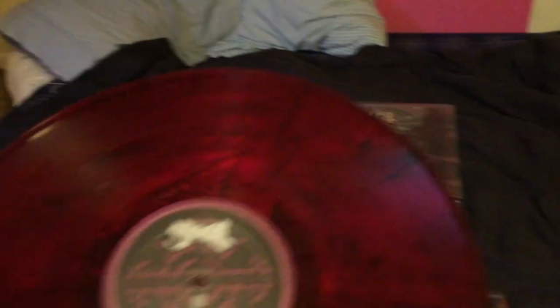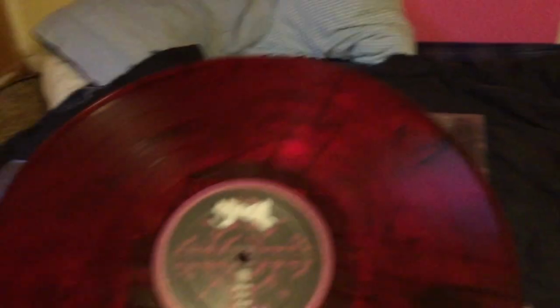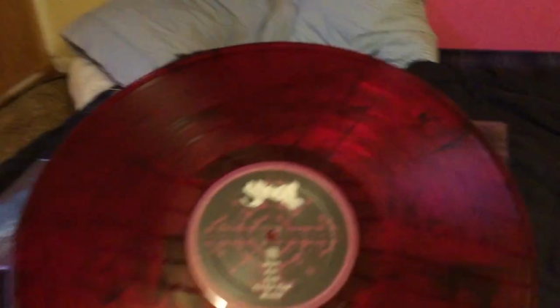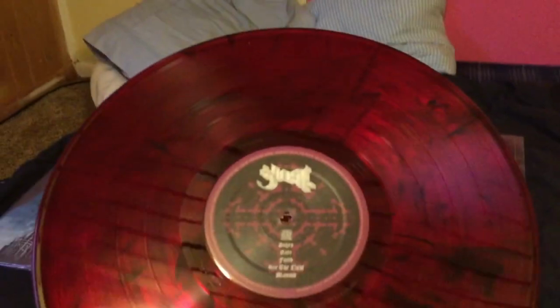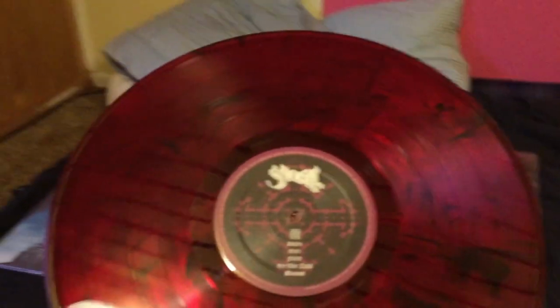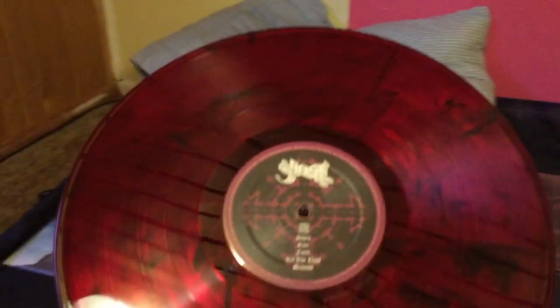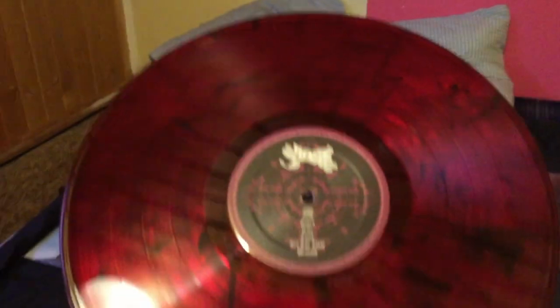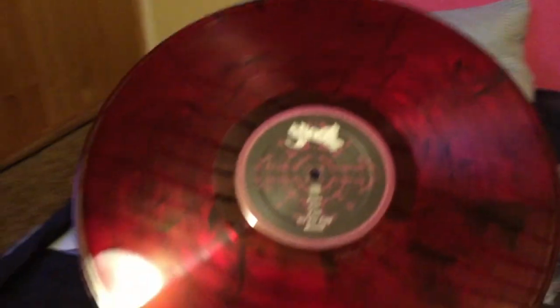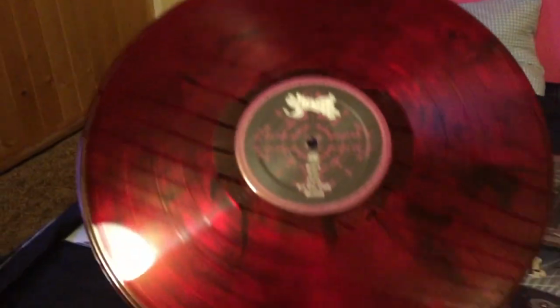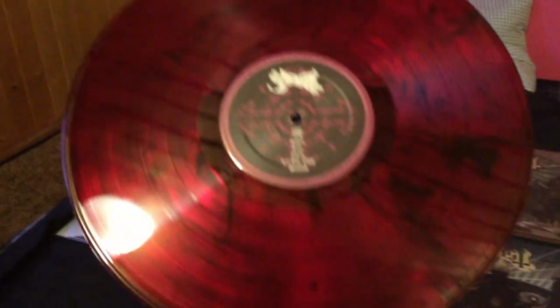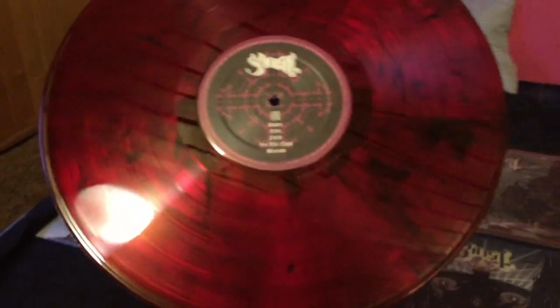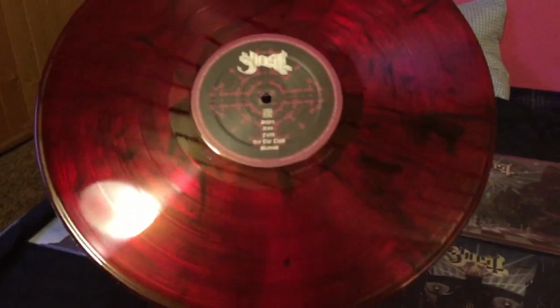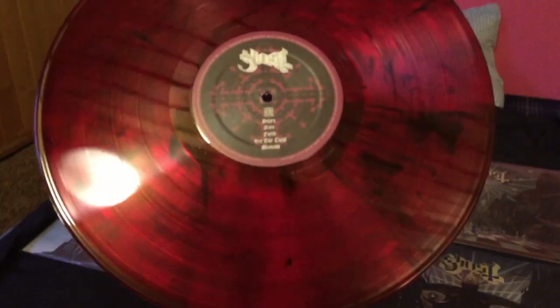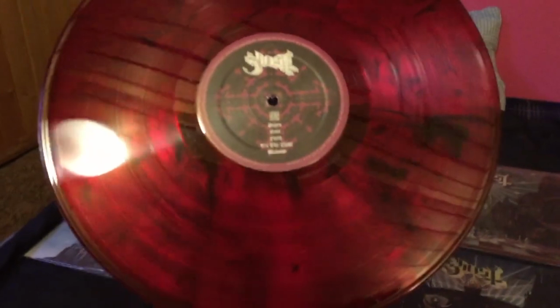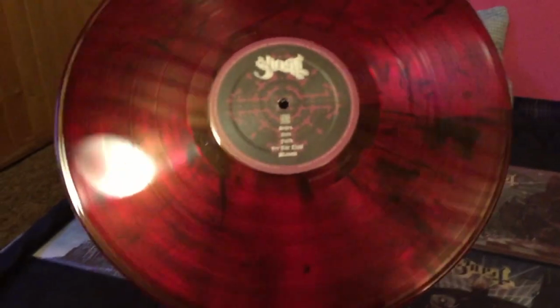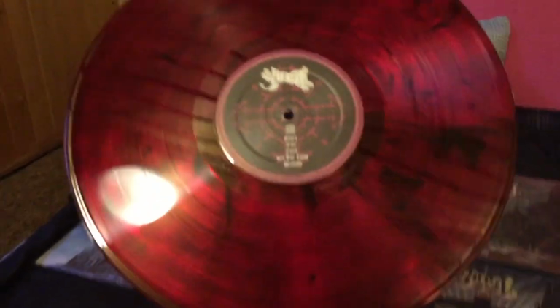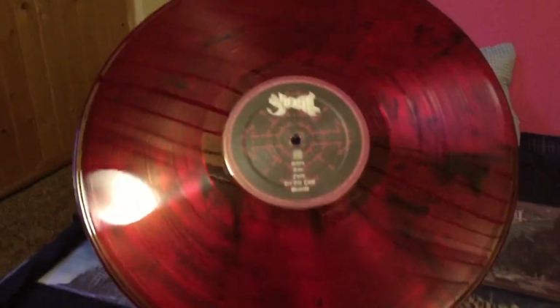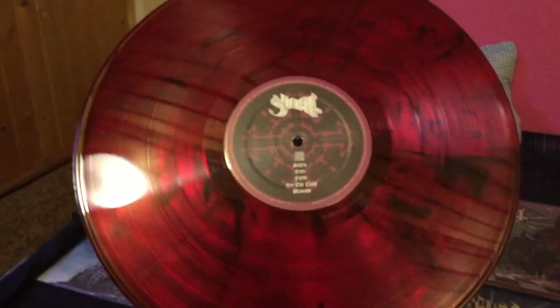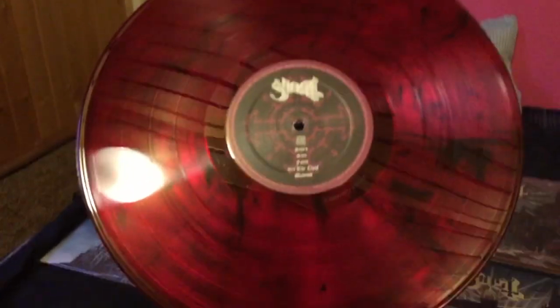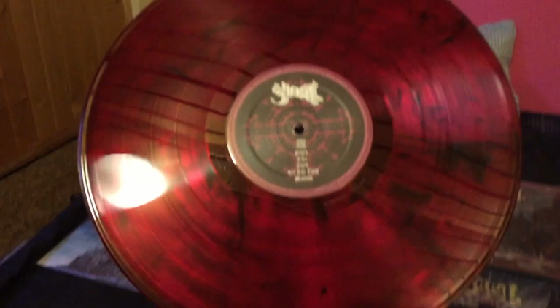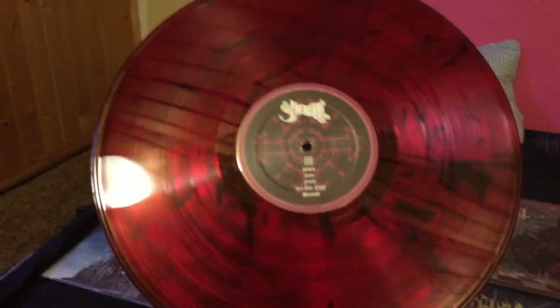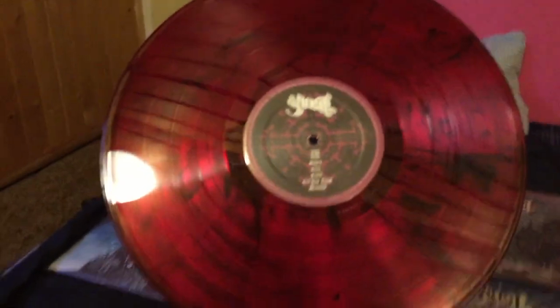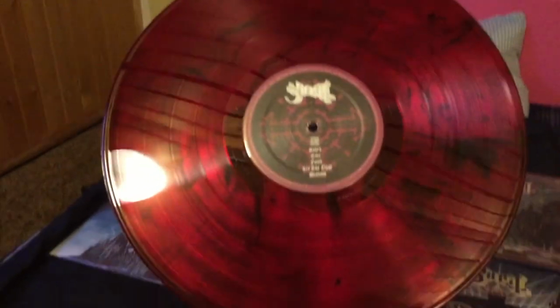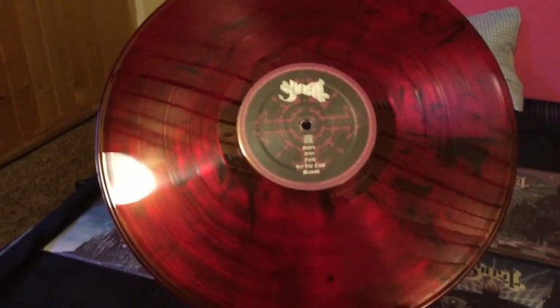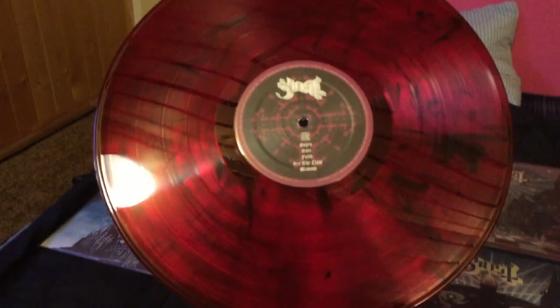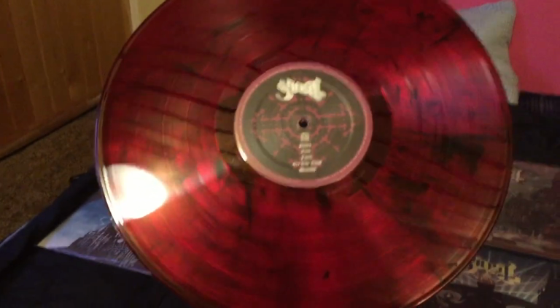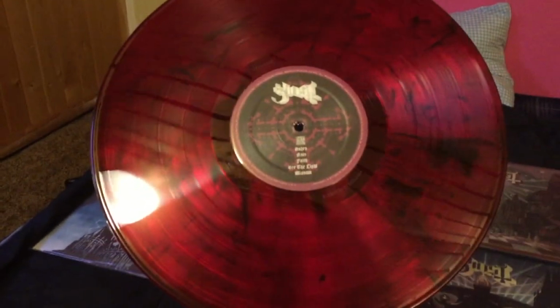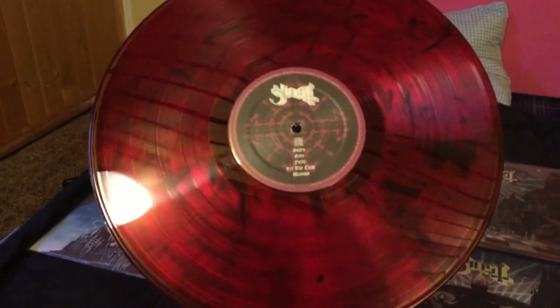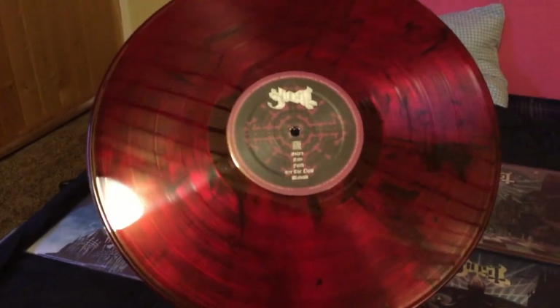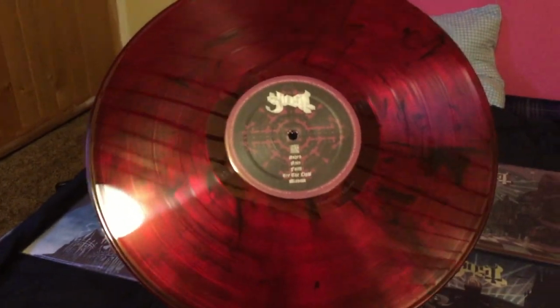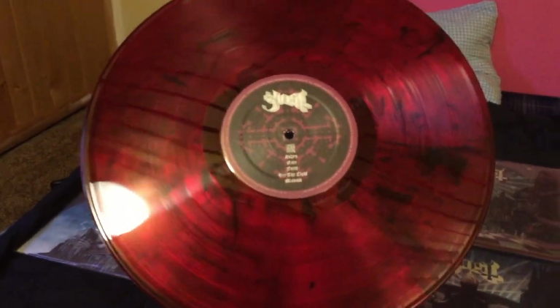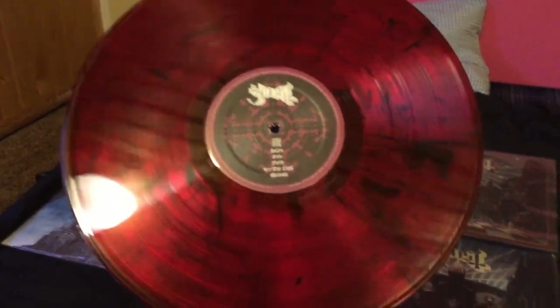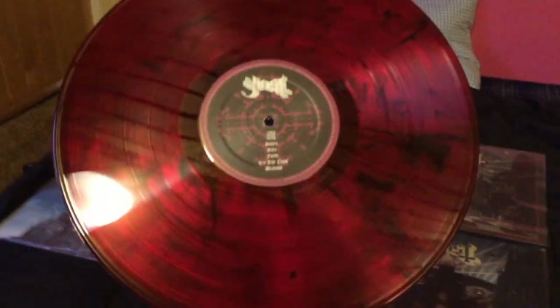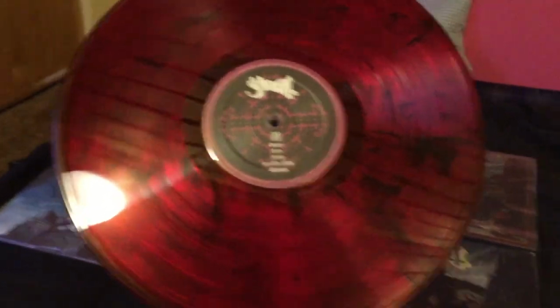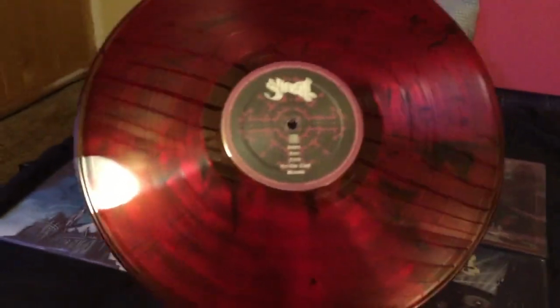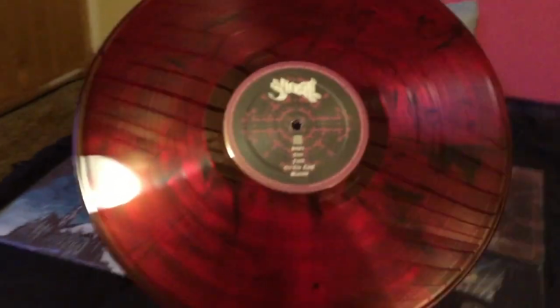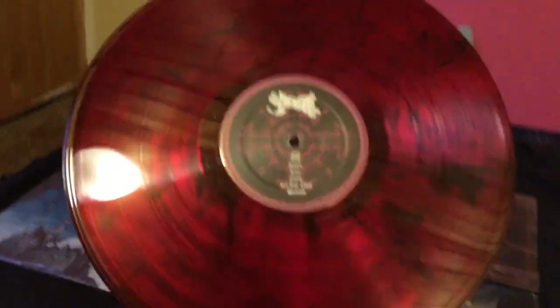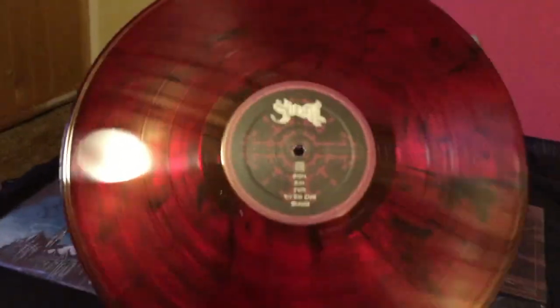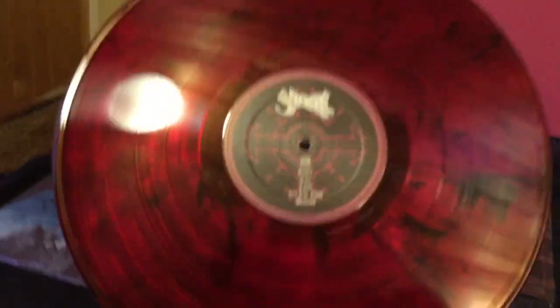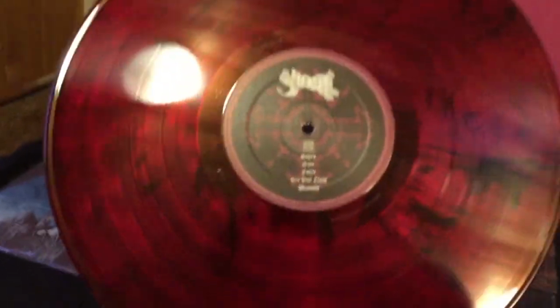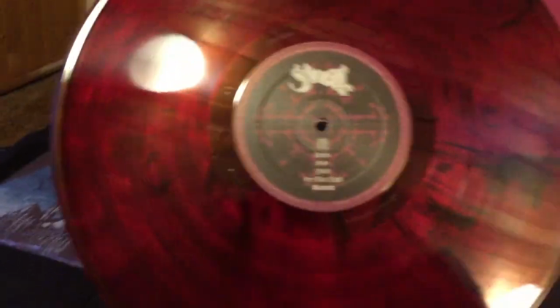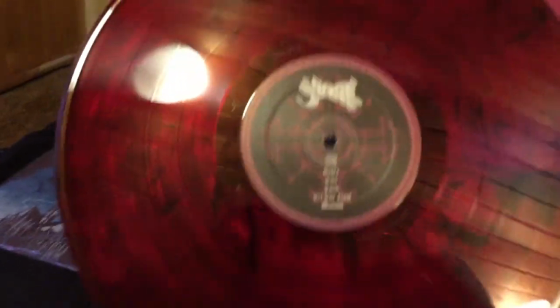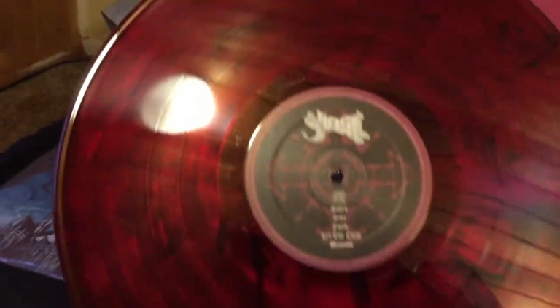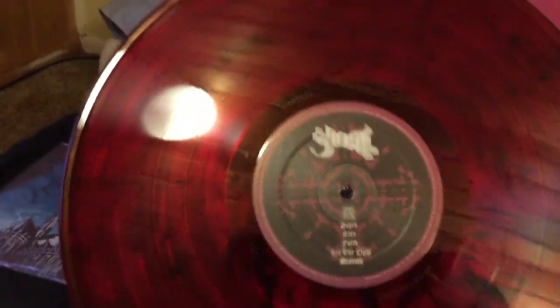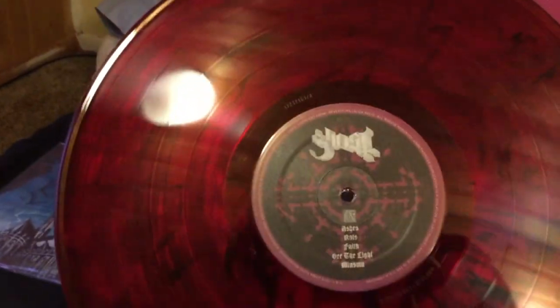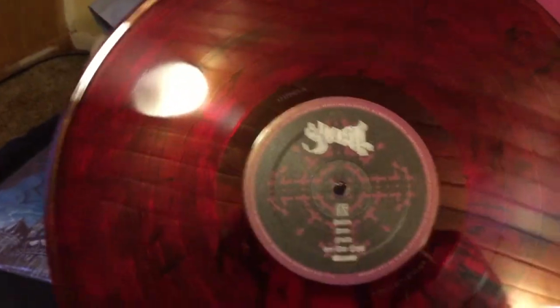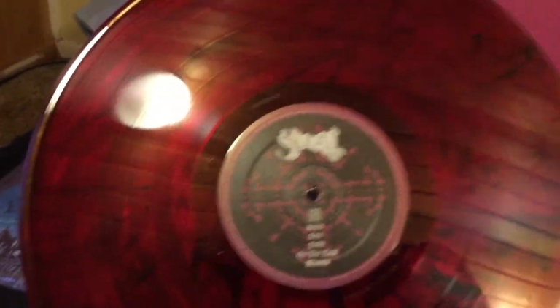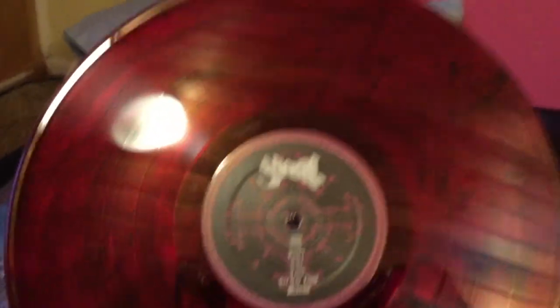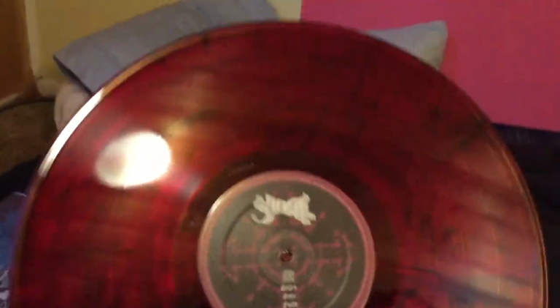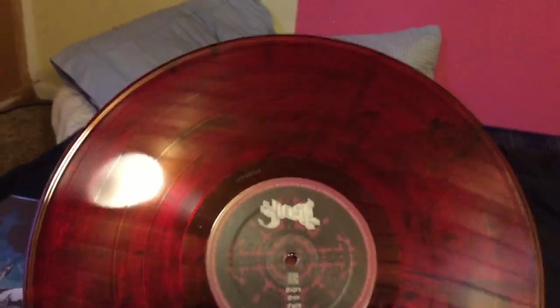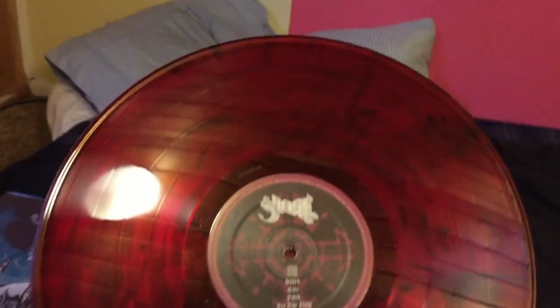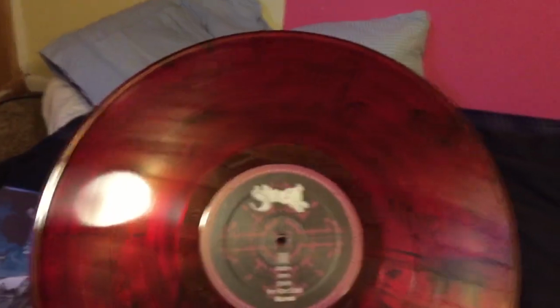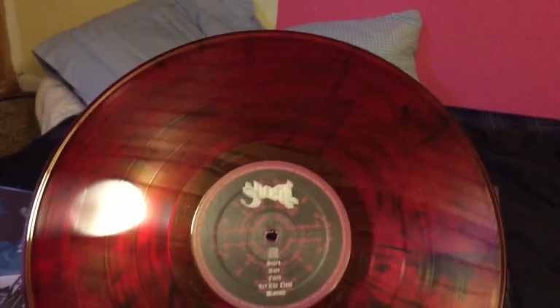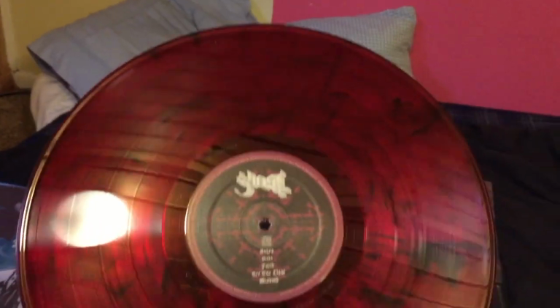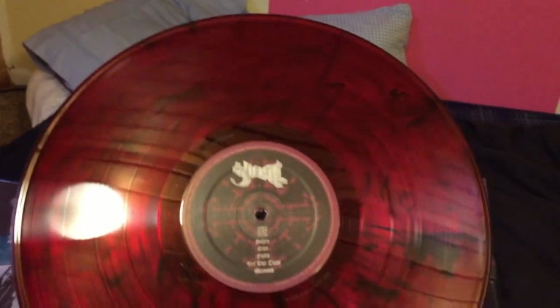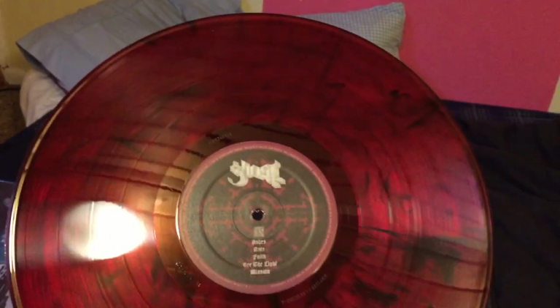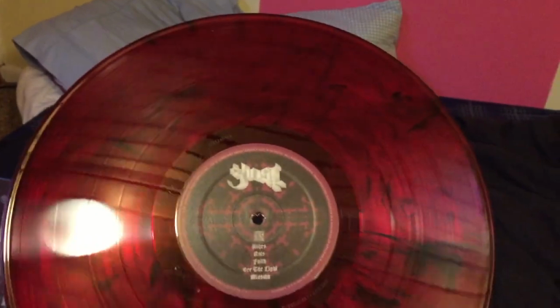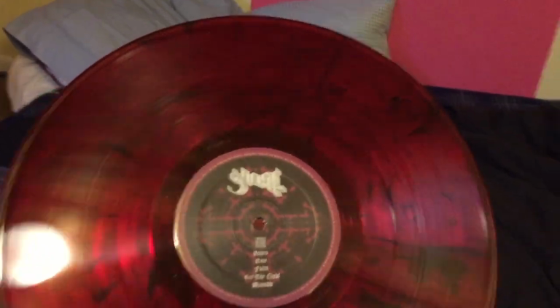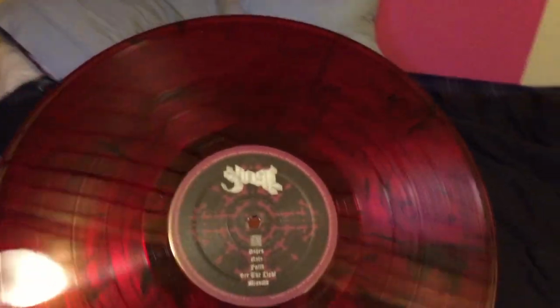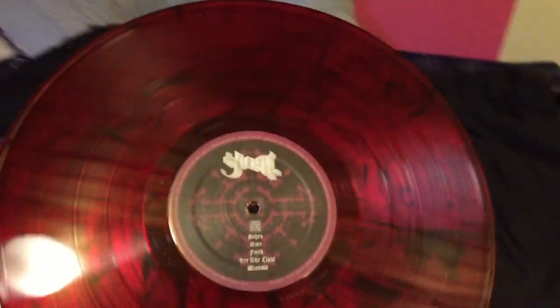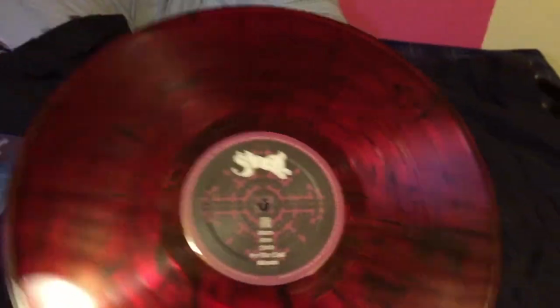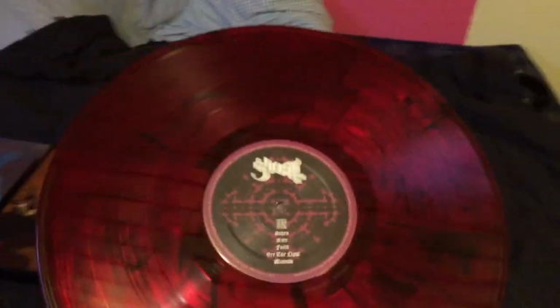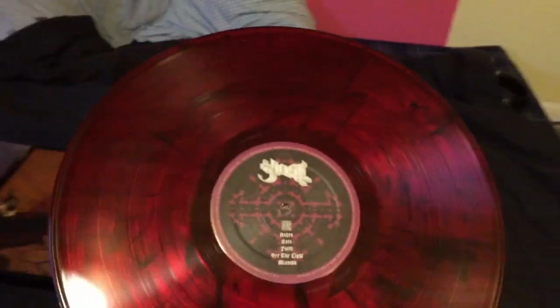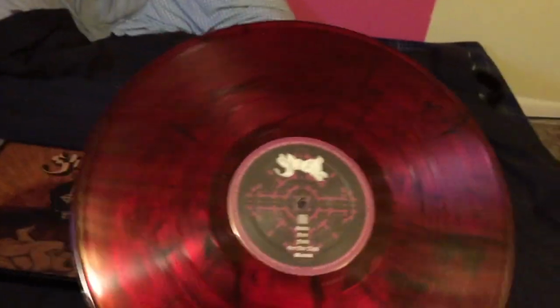The vinyl itself — dark blood red with black splatters. Very cool looking.